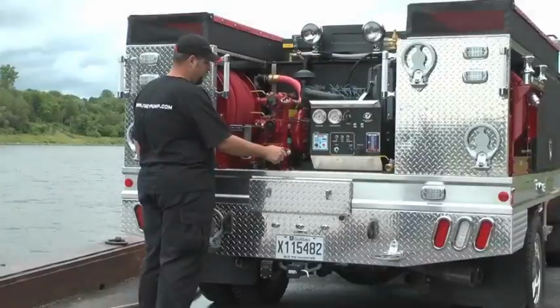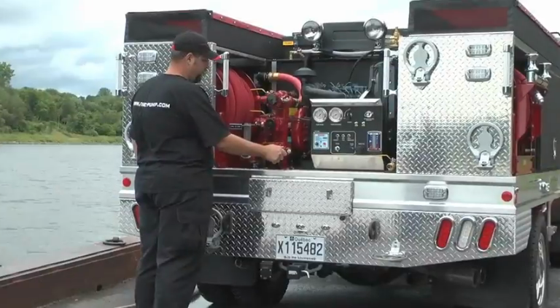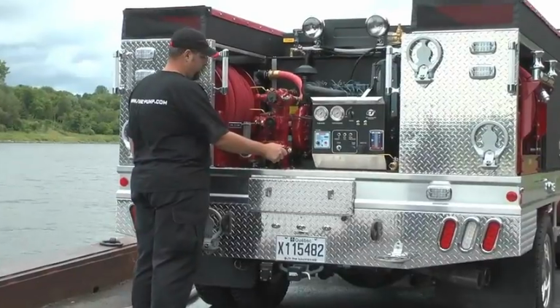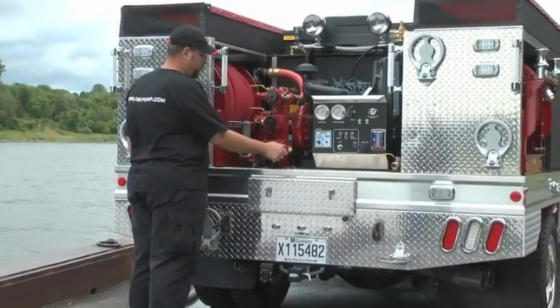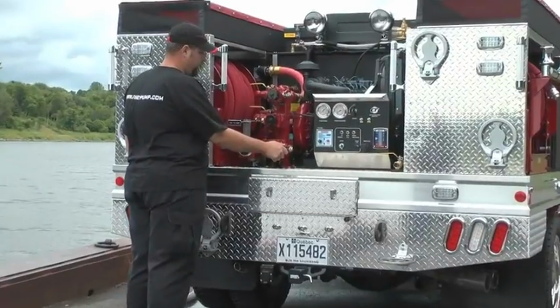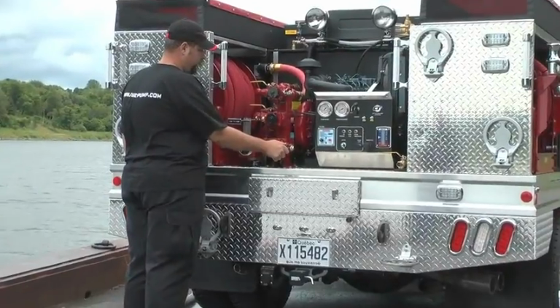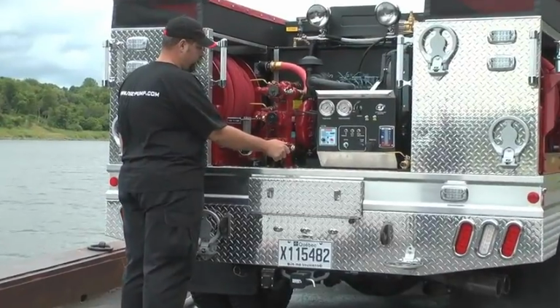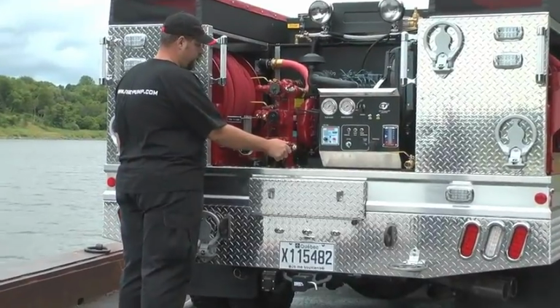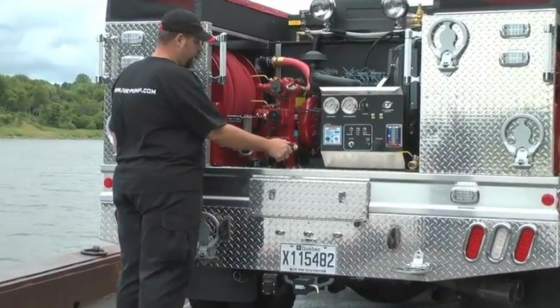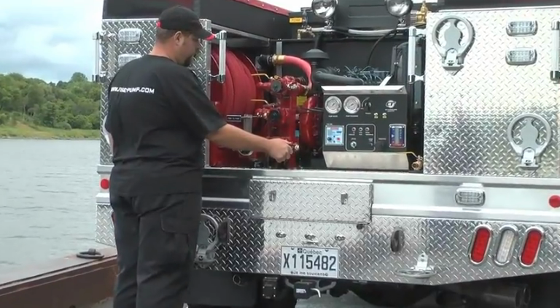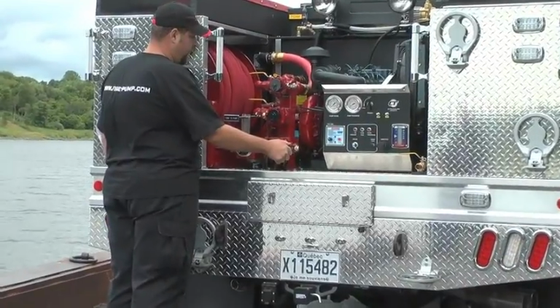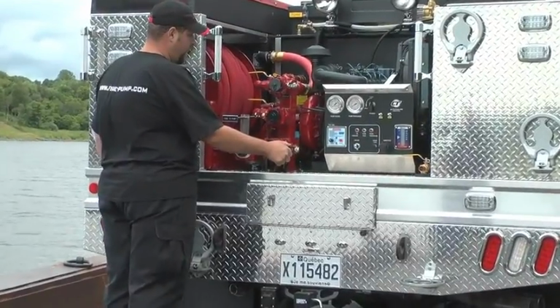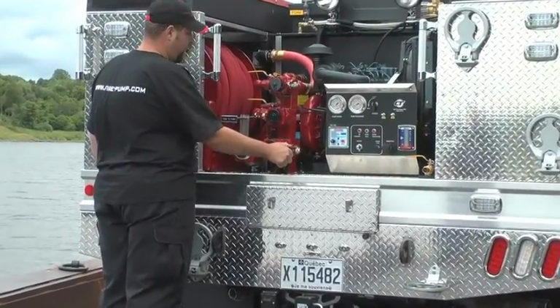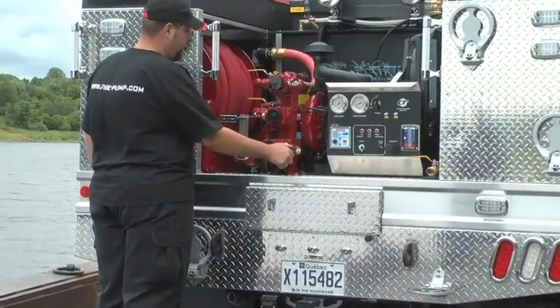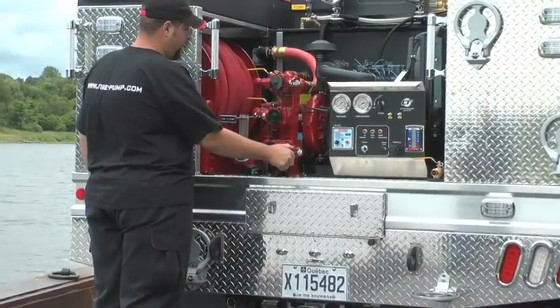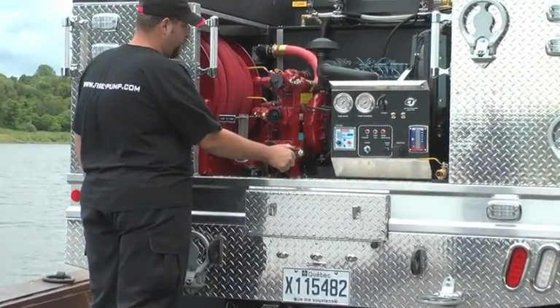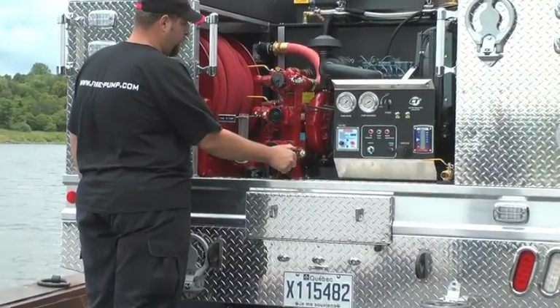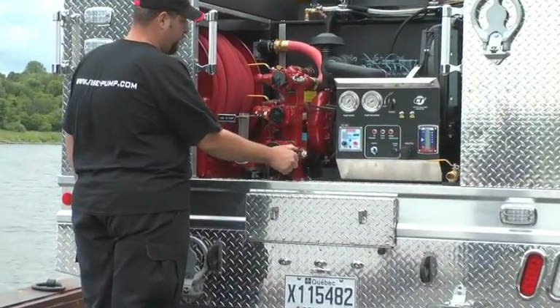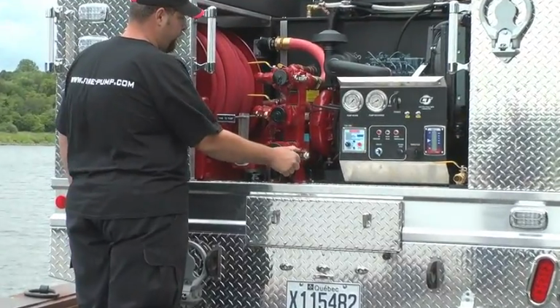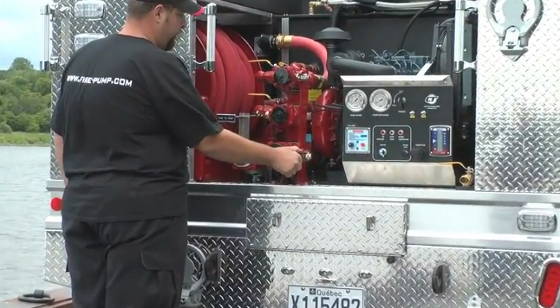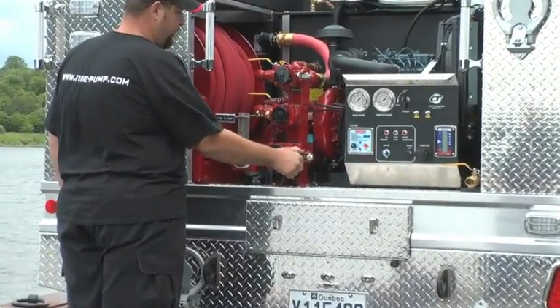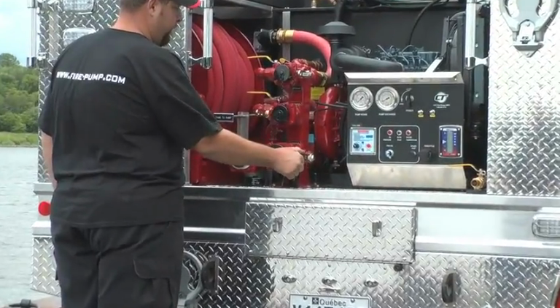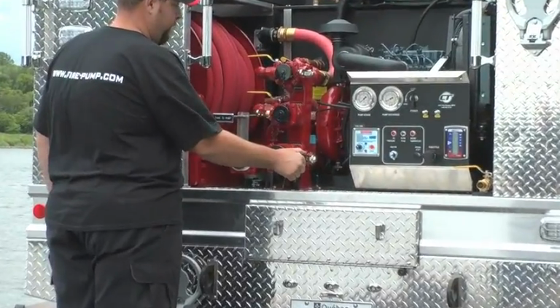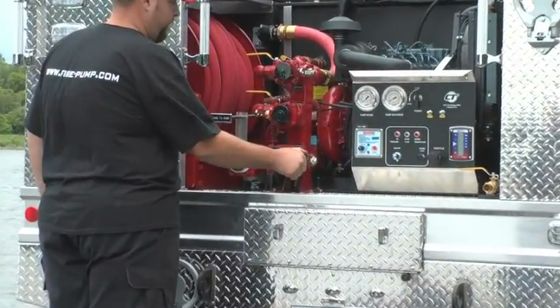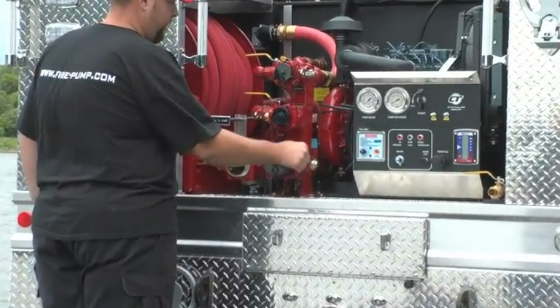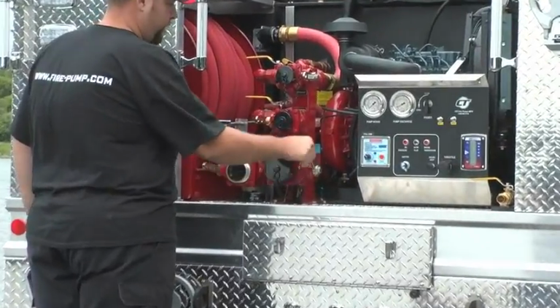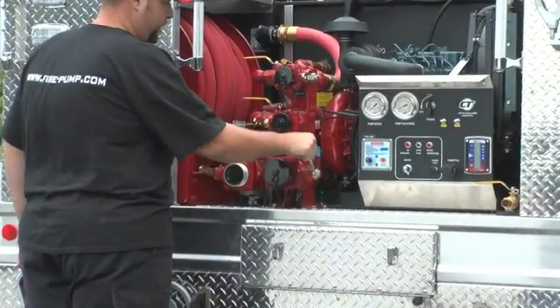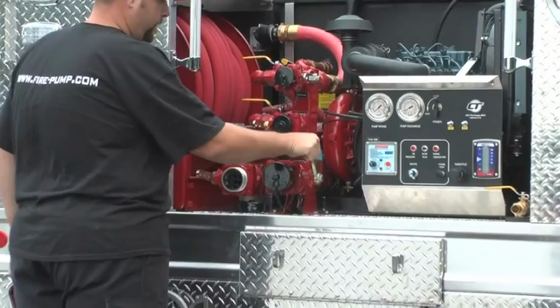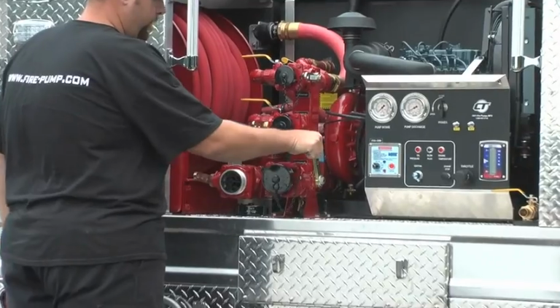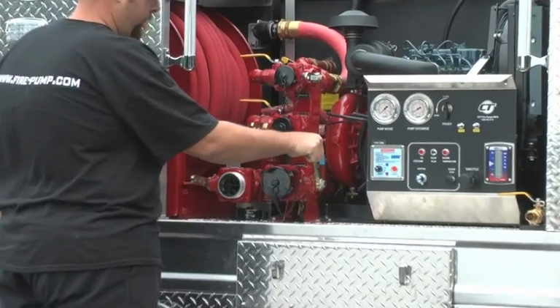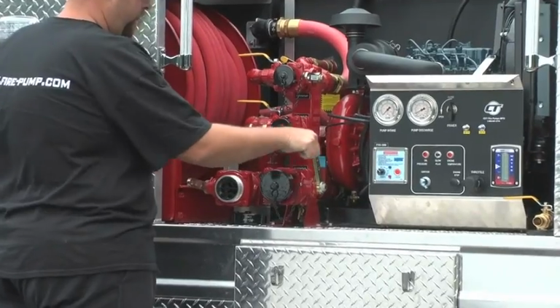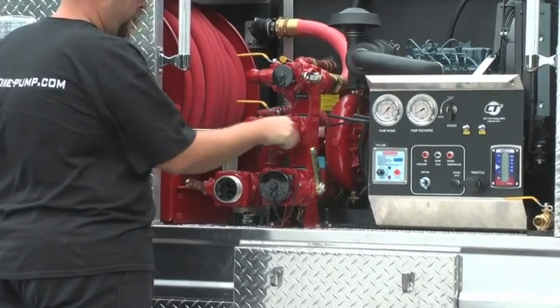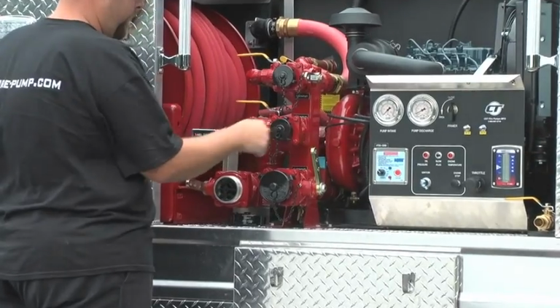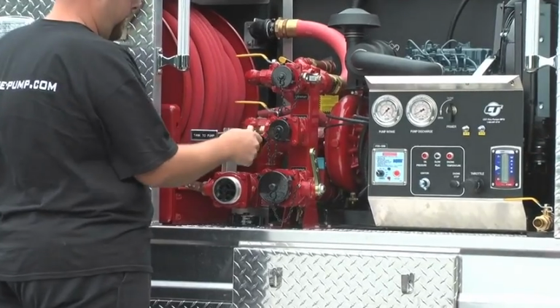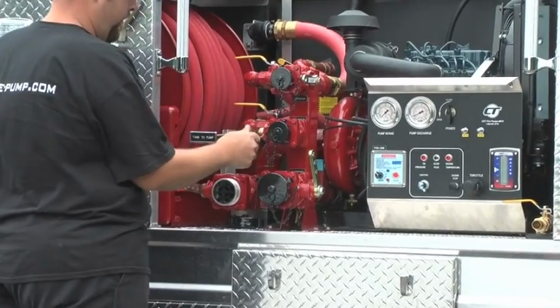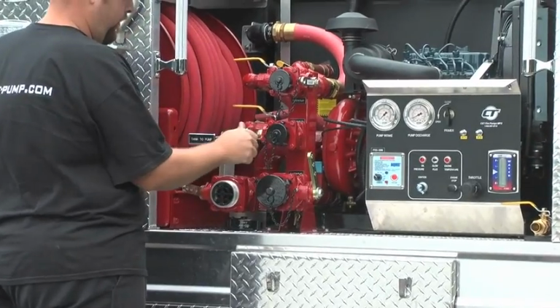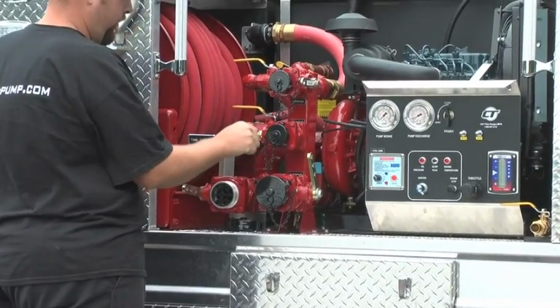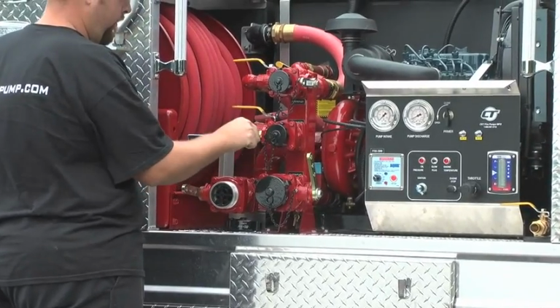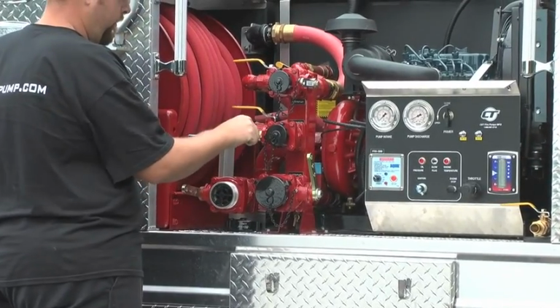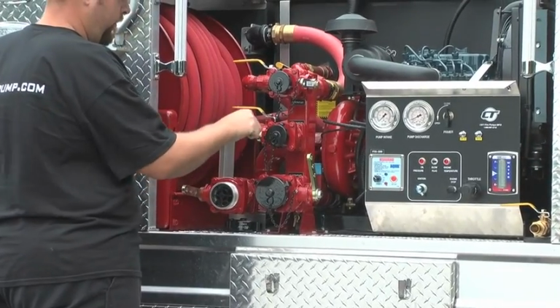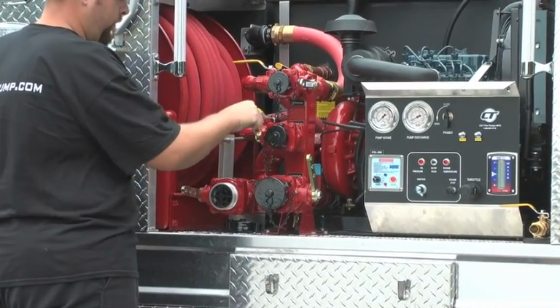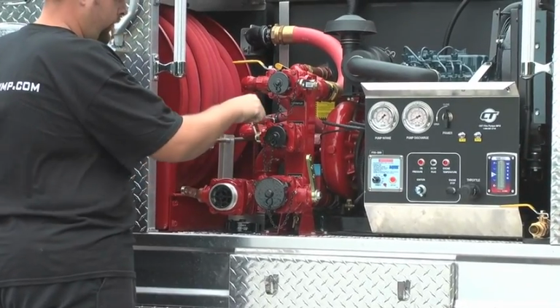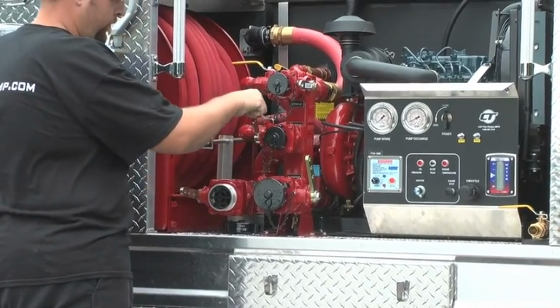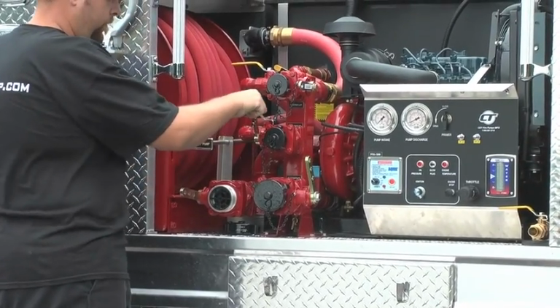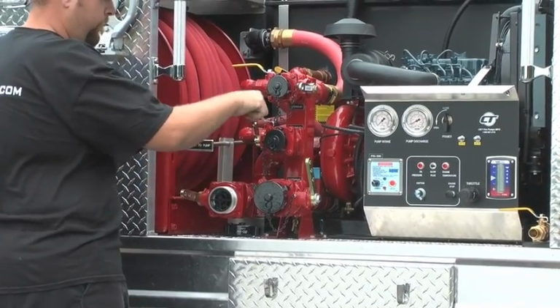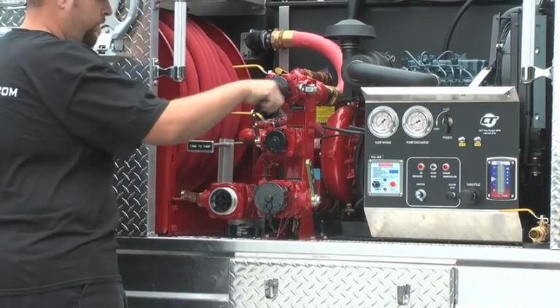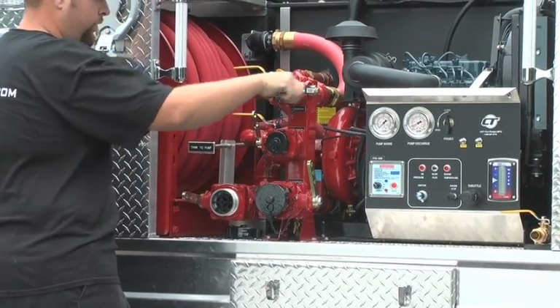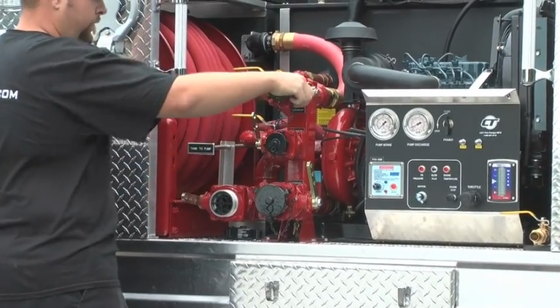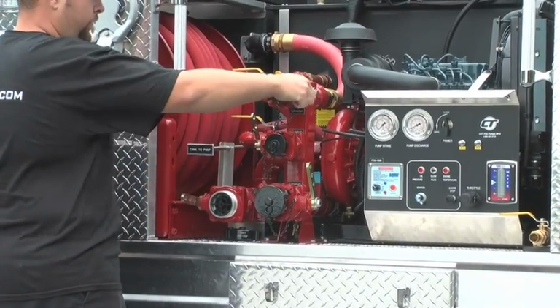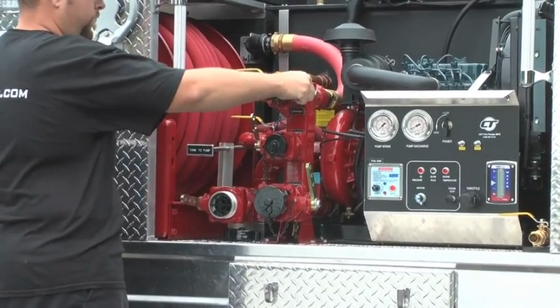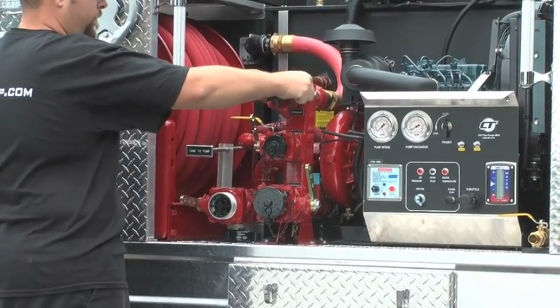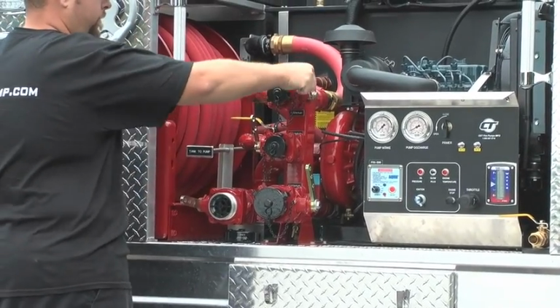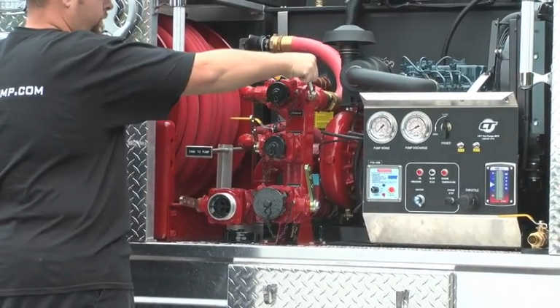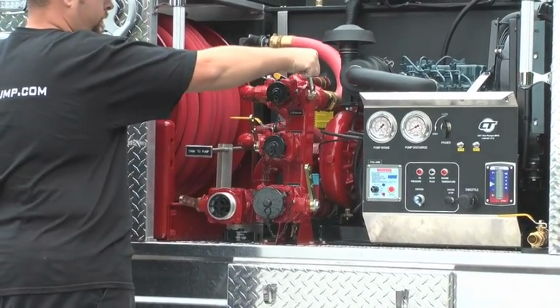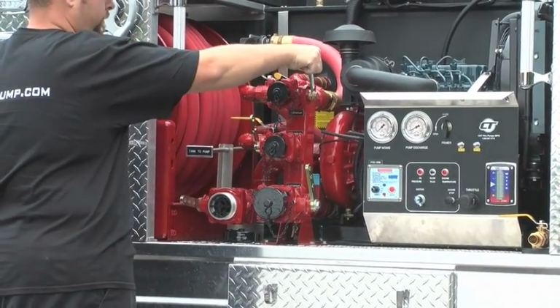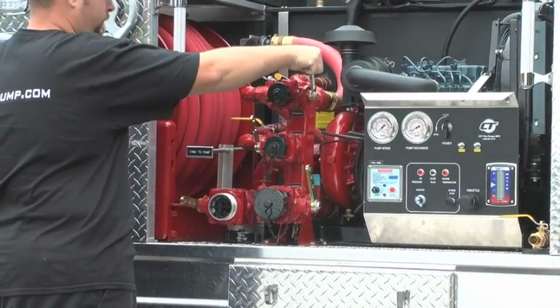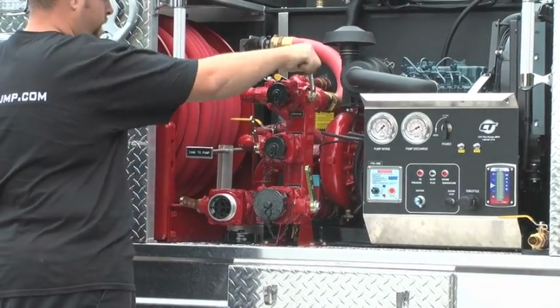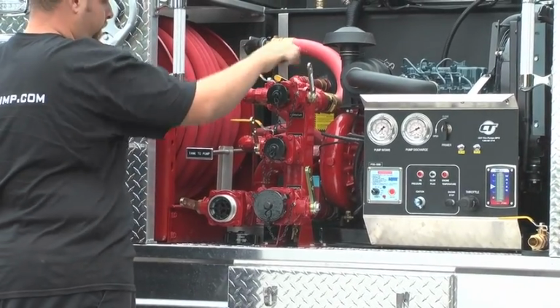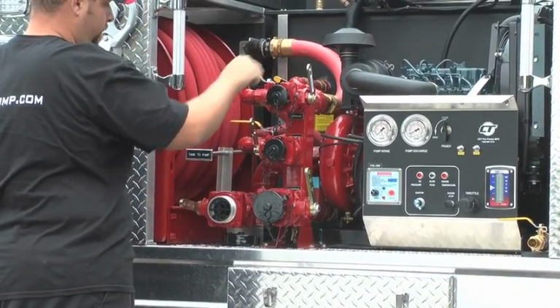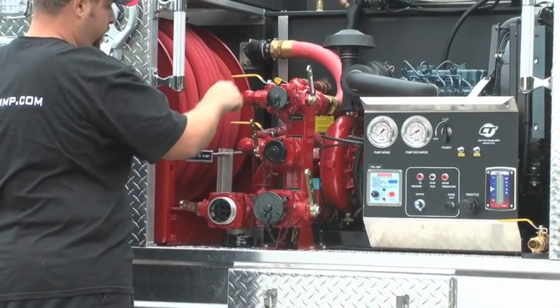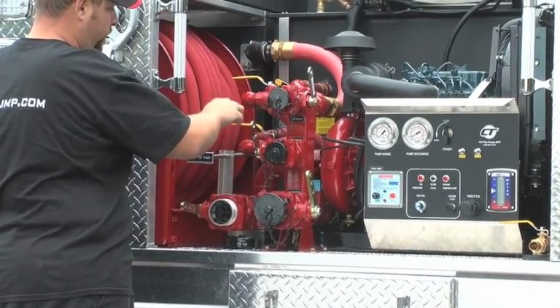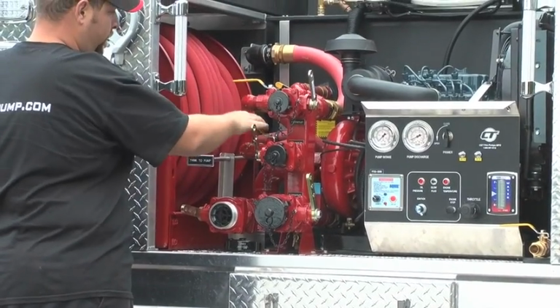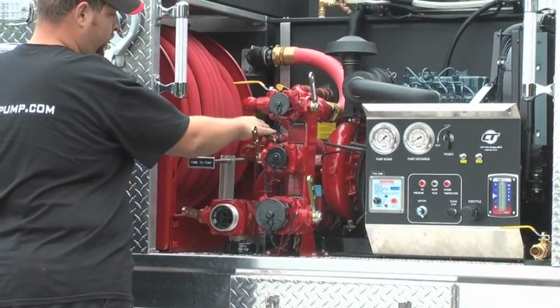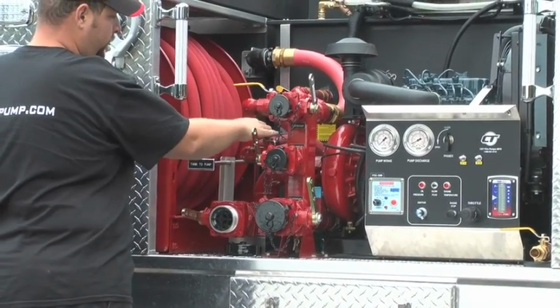When you want to store the unit, be sure the pump is drained and keep all the valves half open.